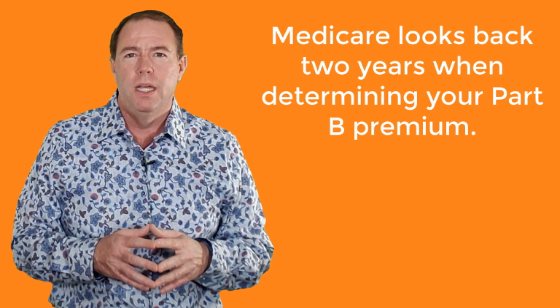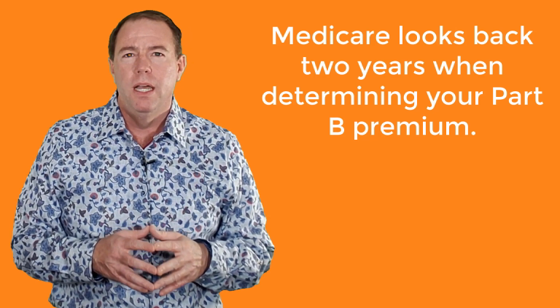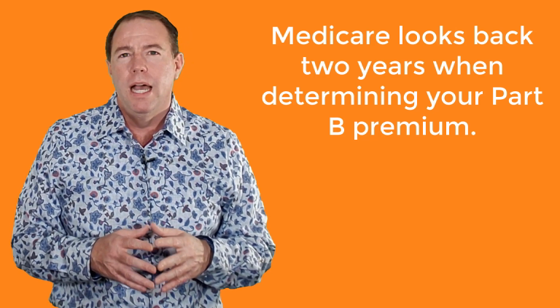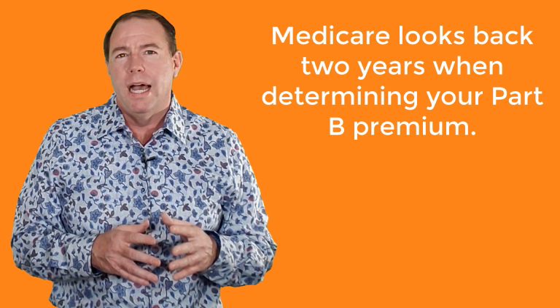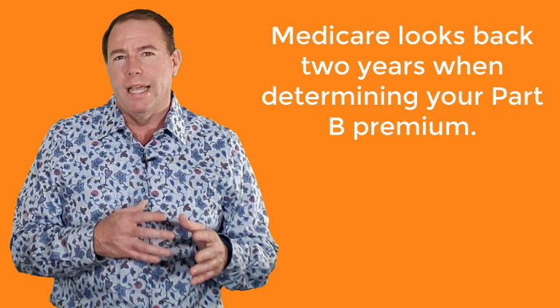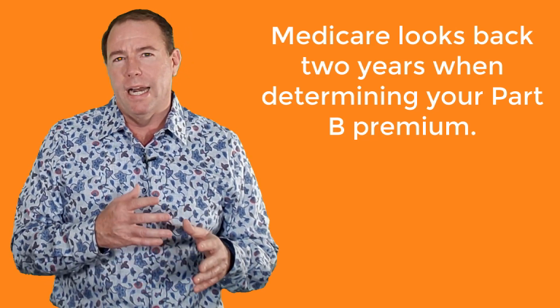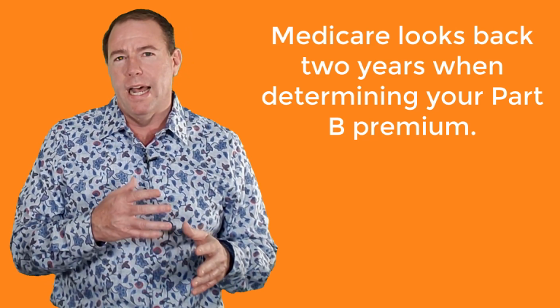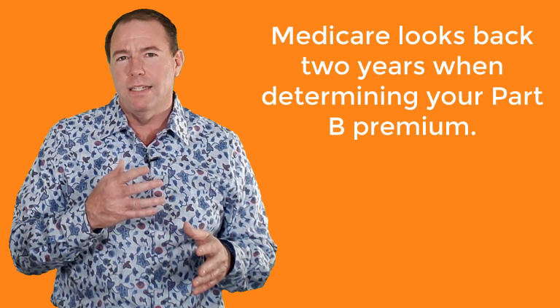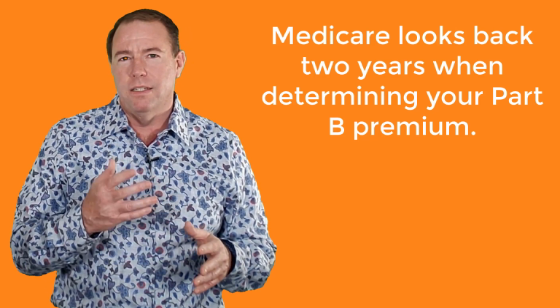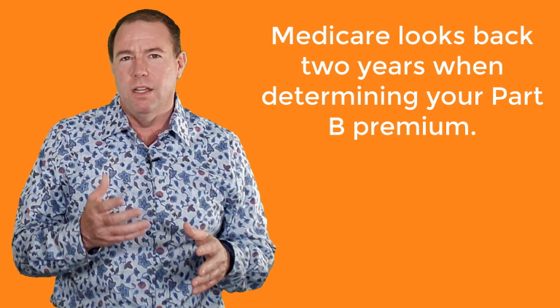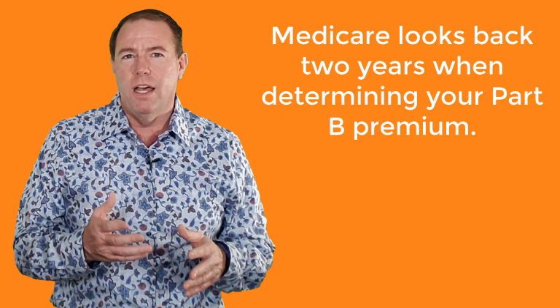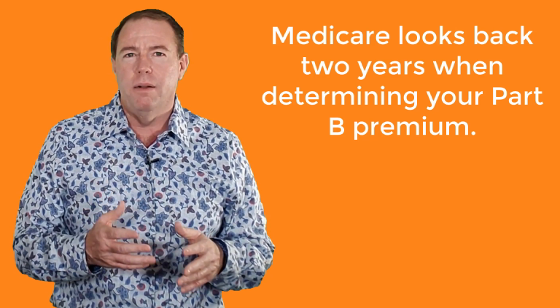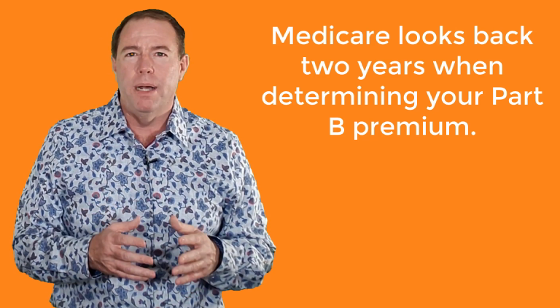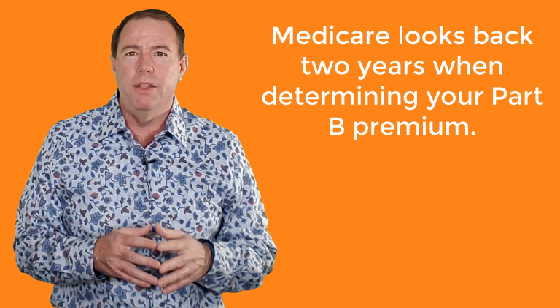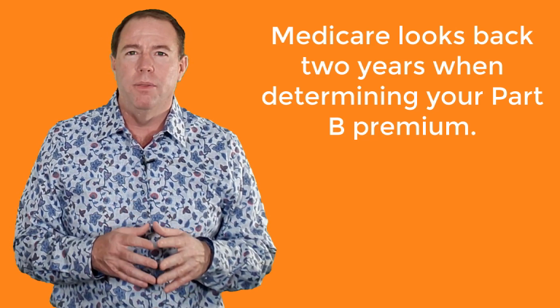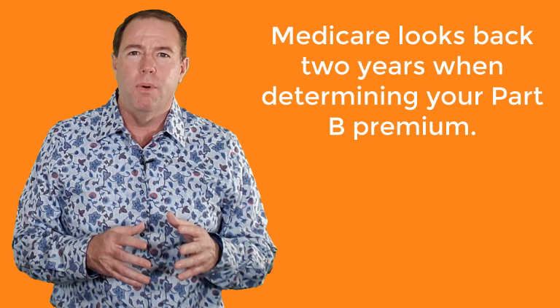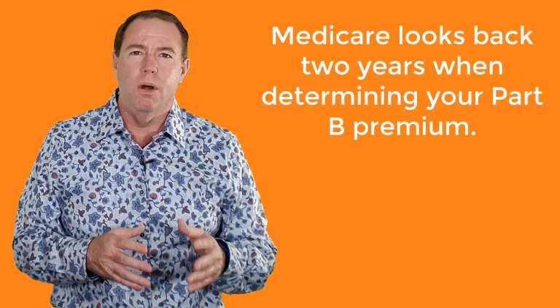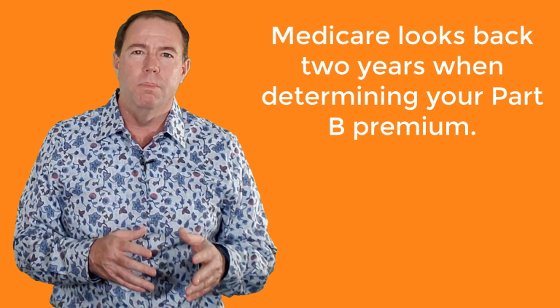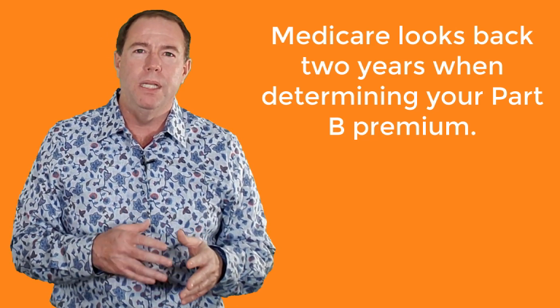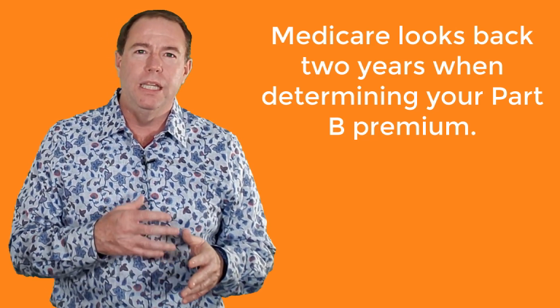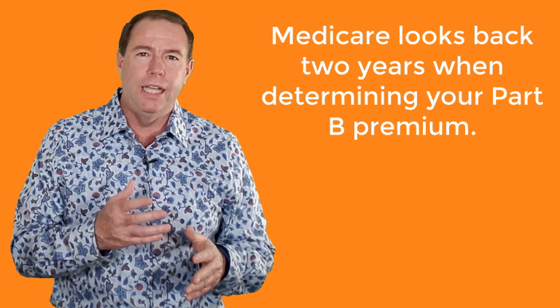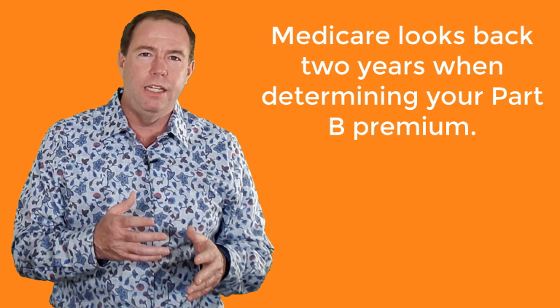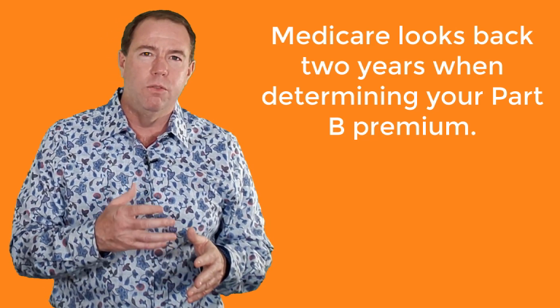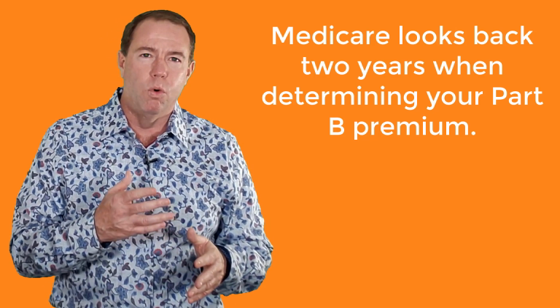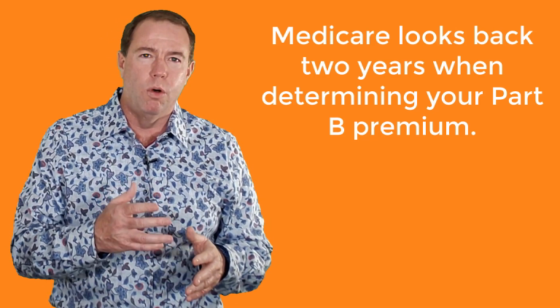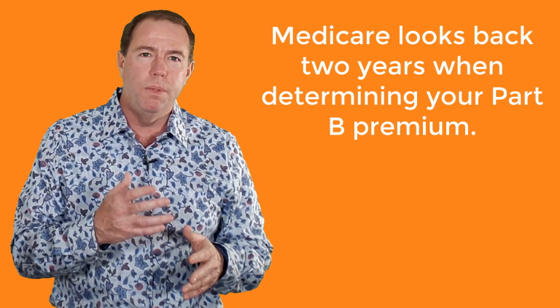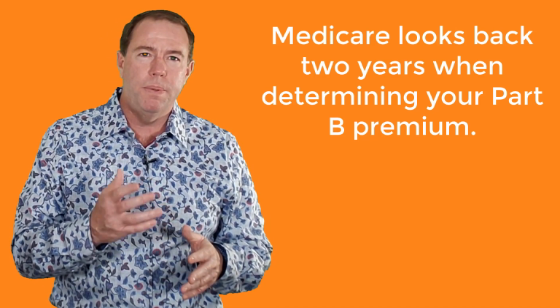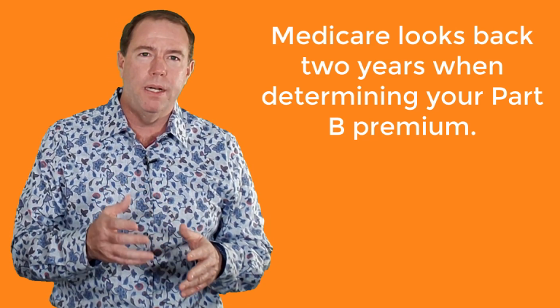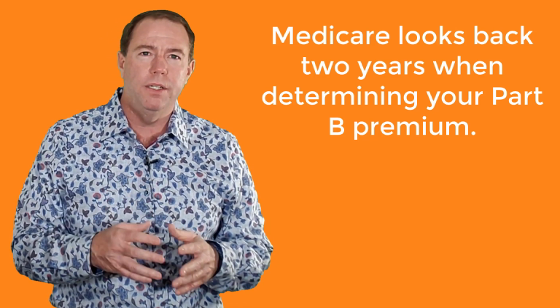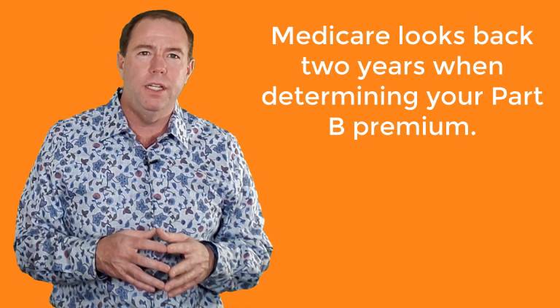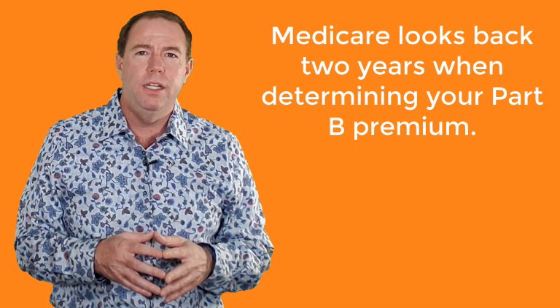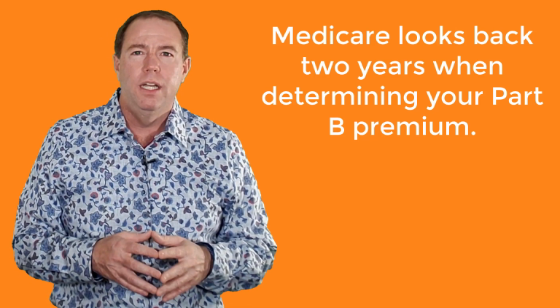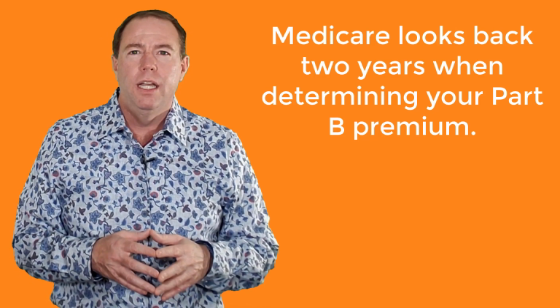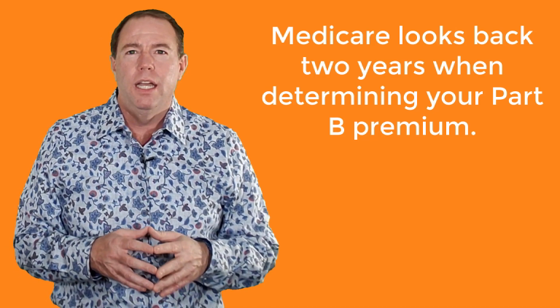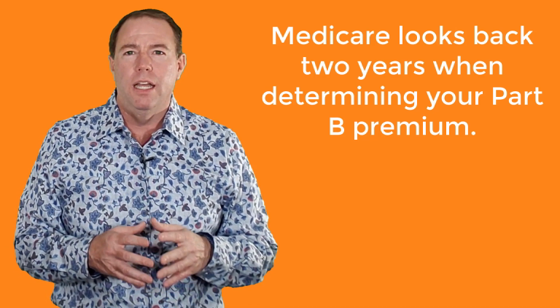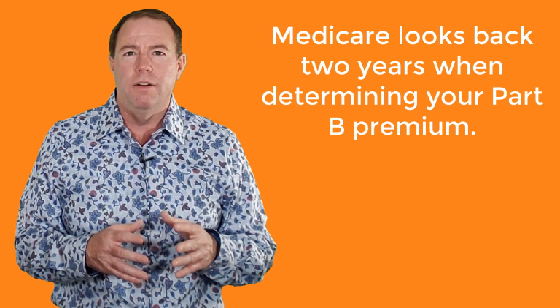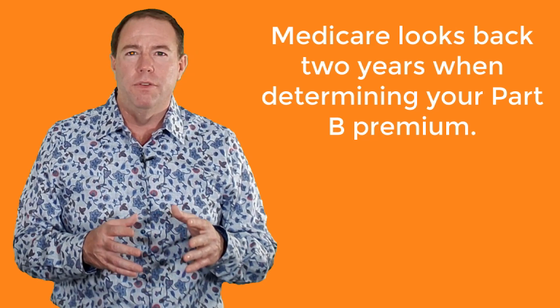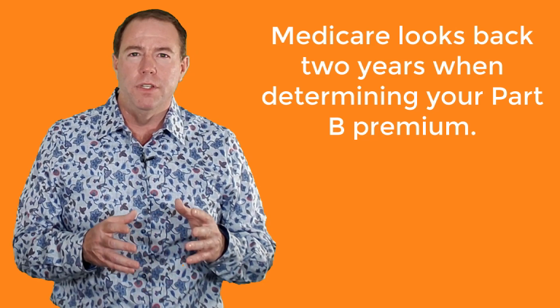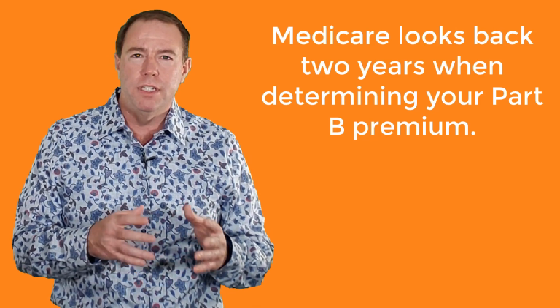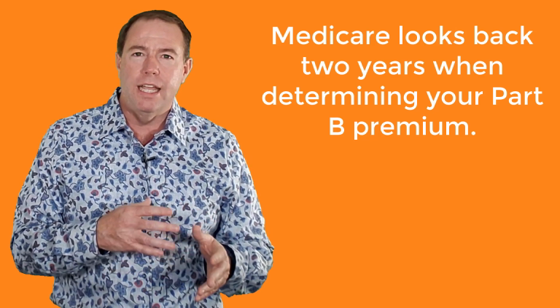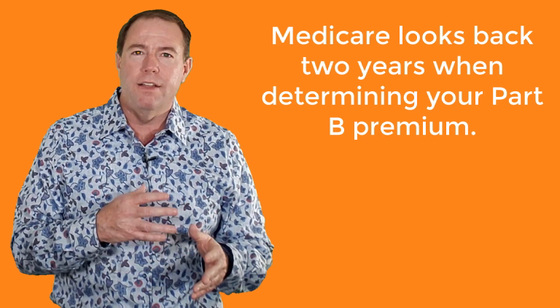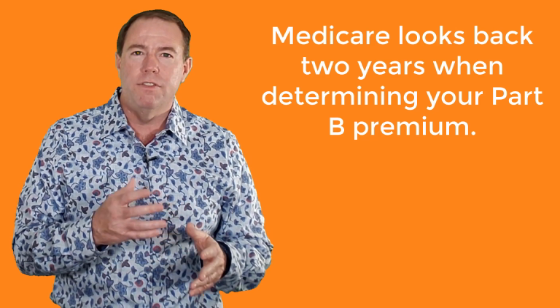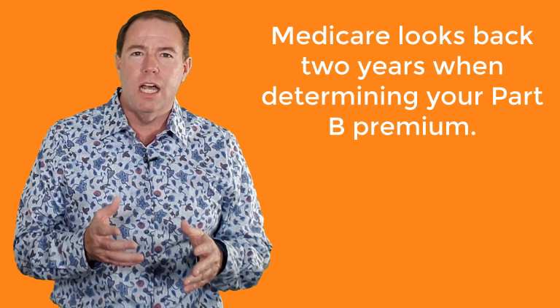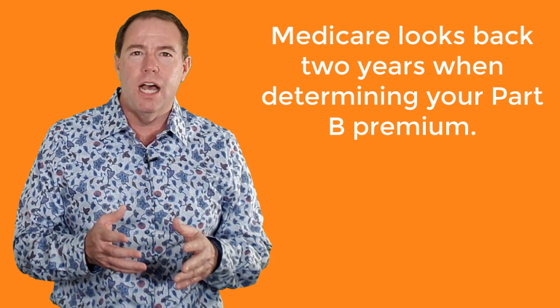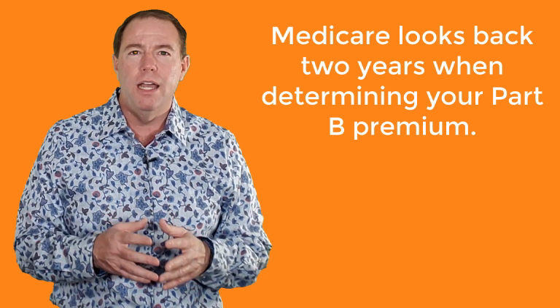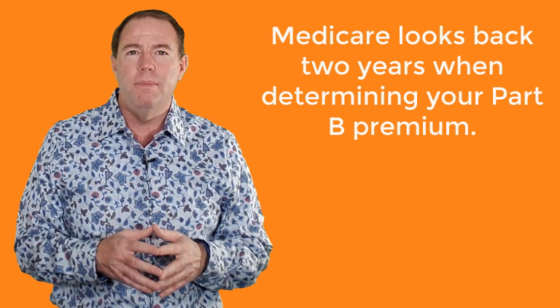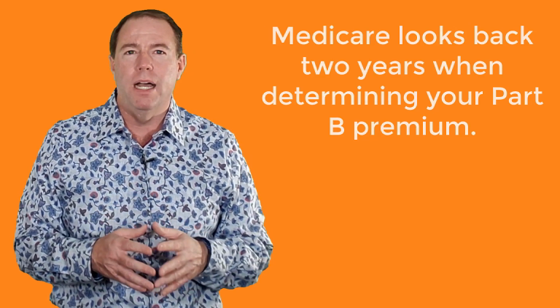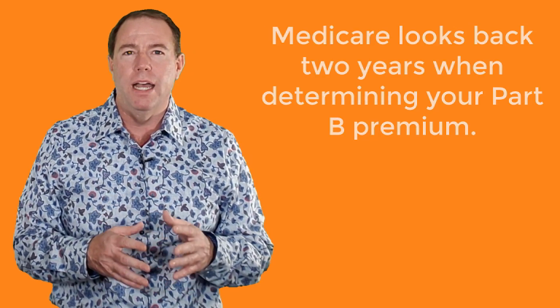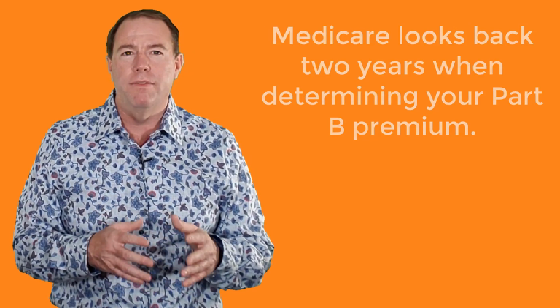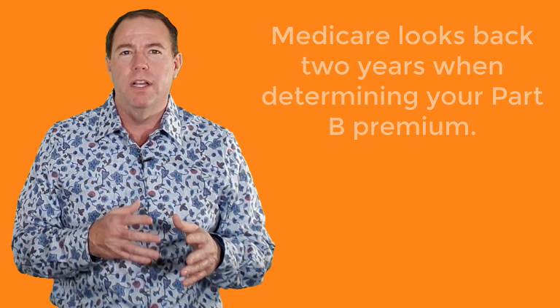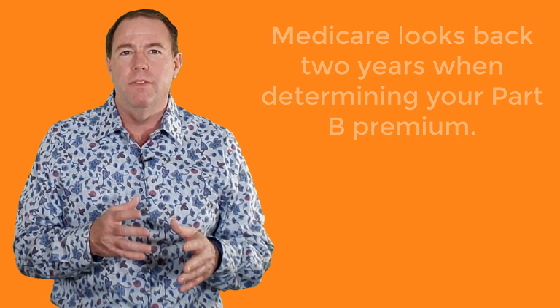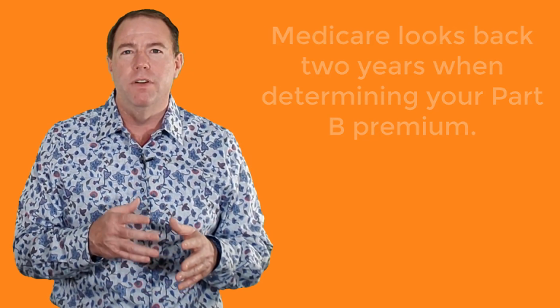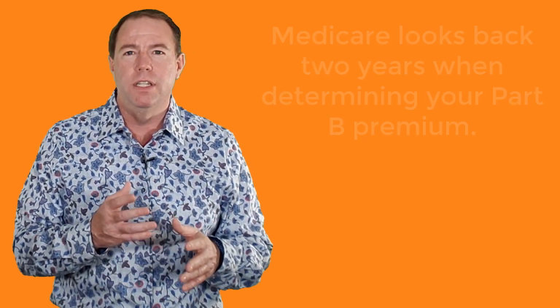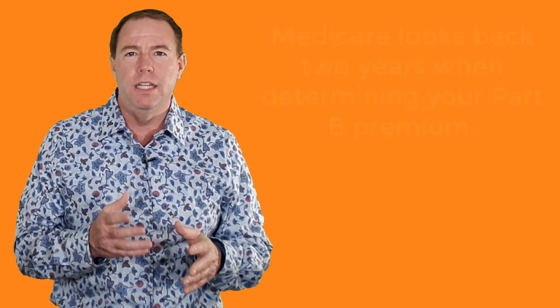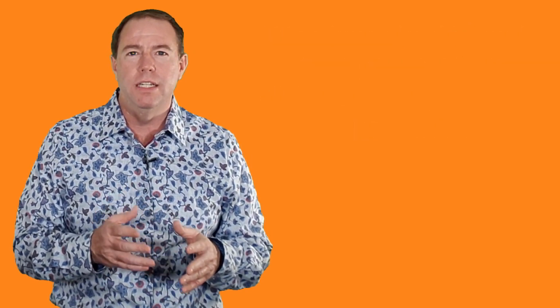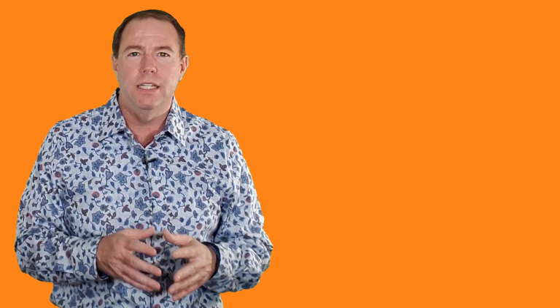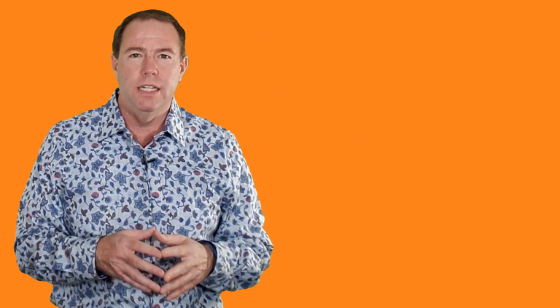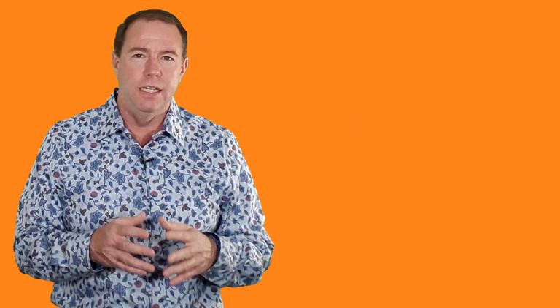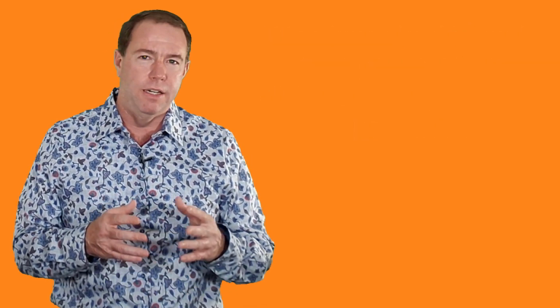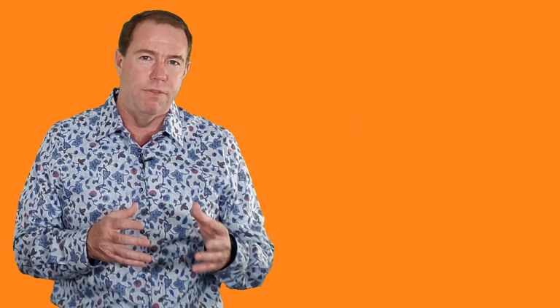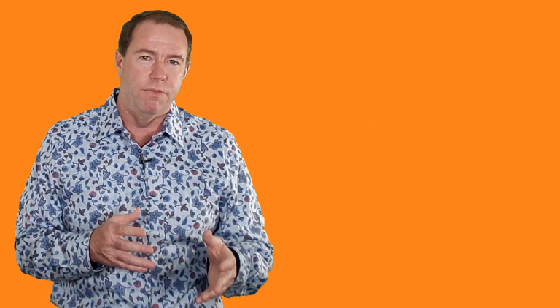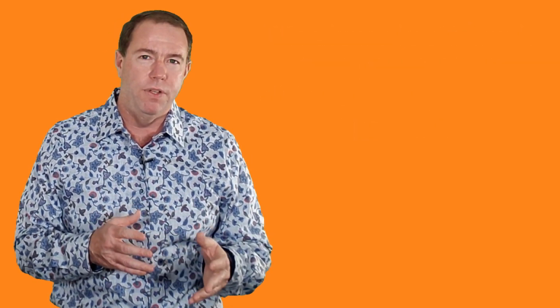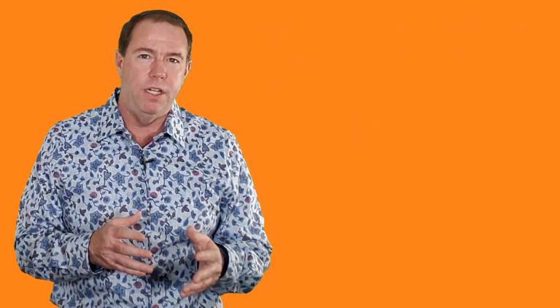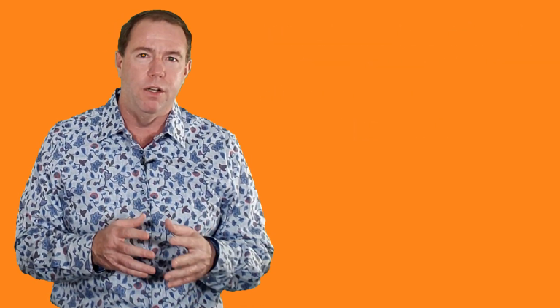I get asked a lot about the Part B late enrollment penalty, and for the sake of time, I have covered this in a different video.